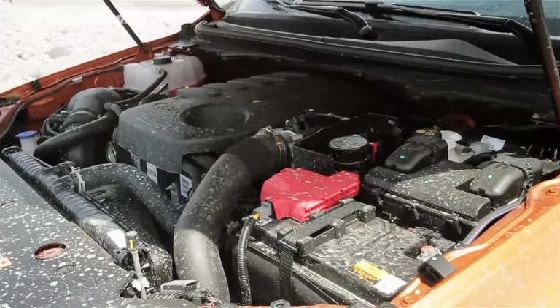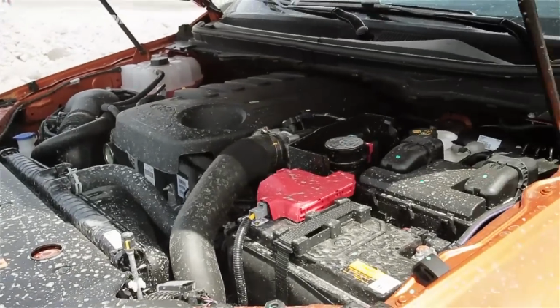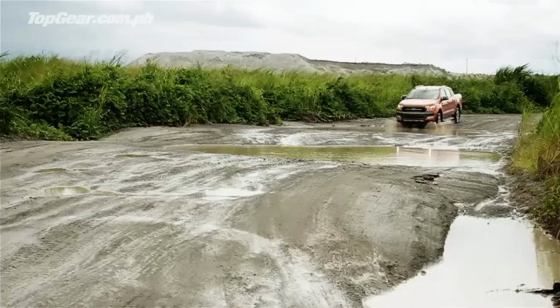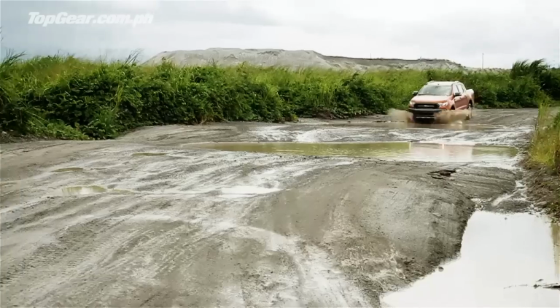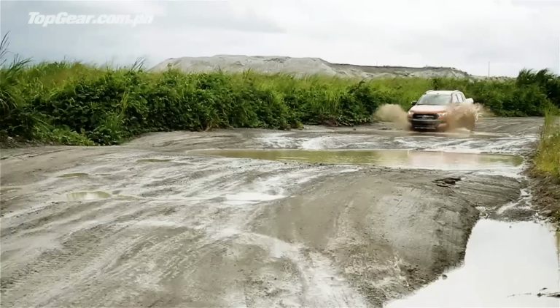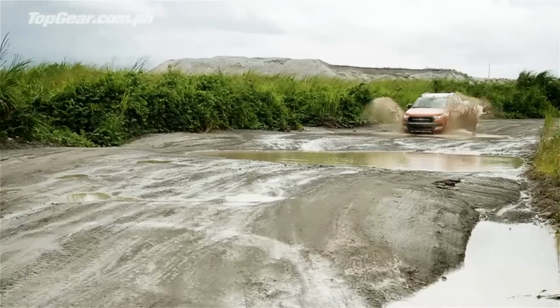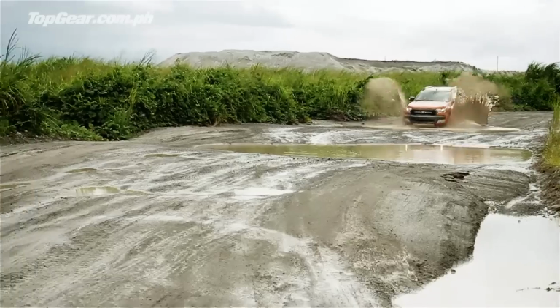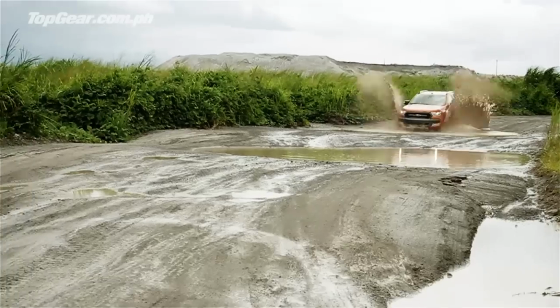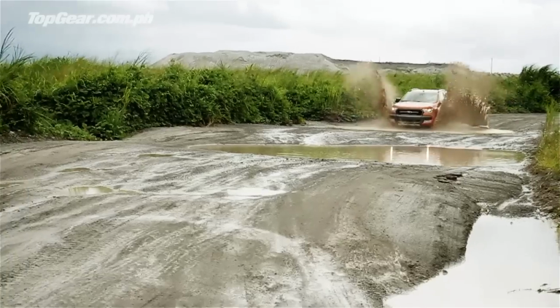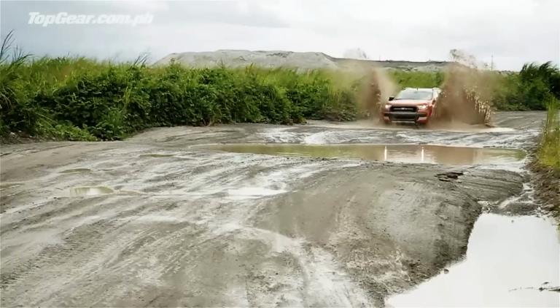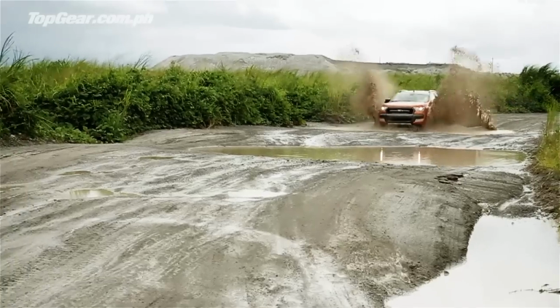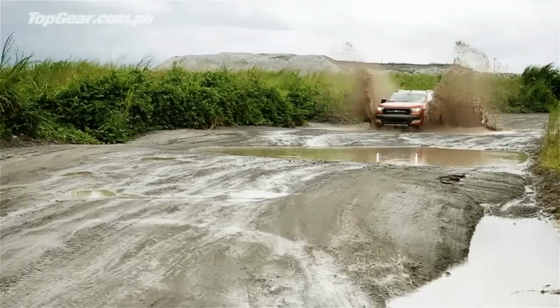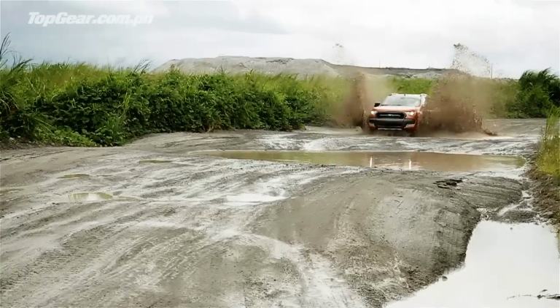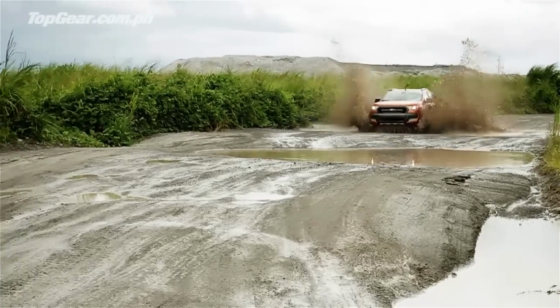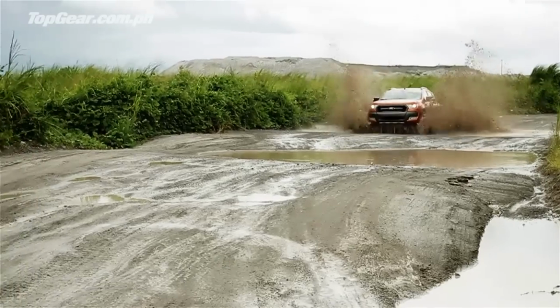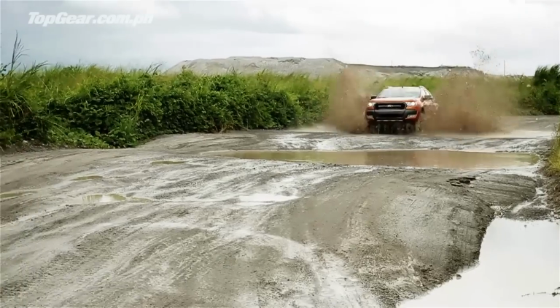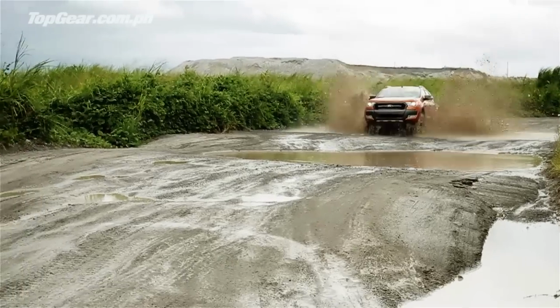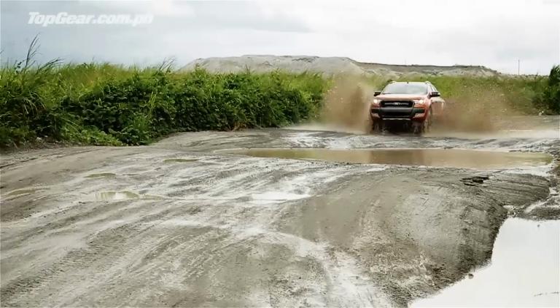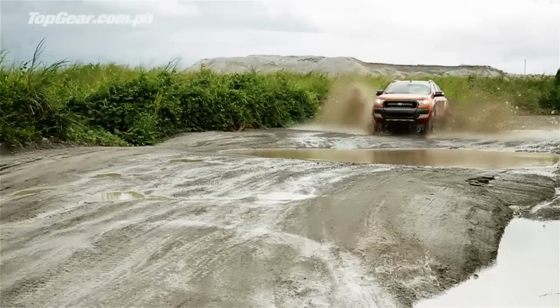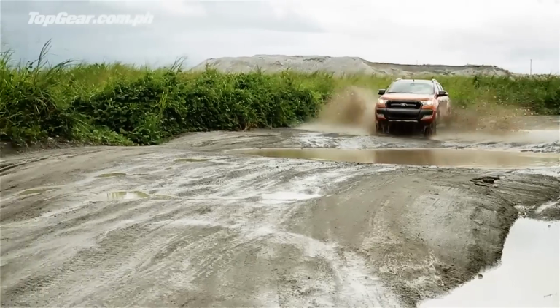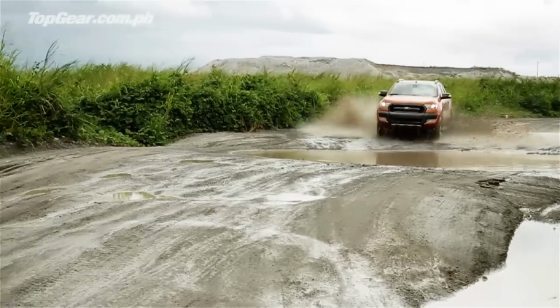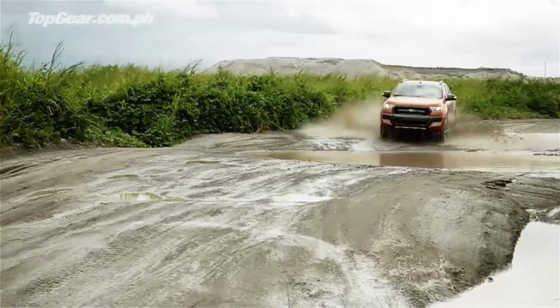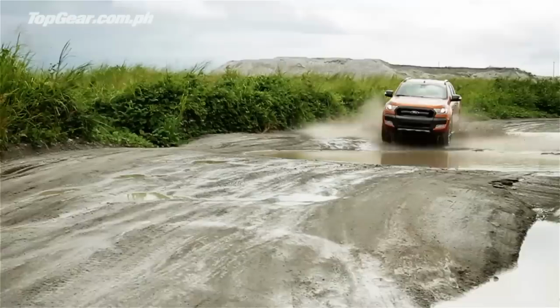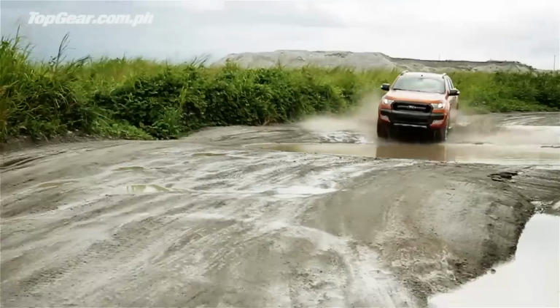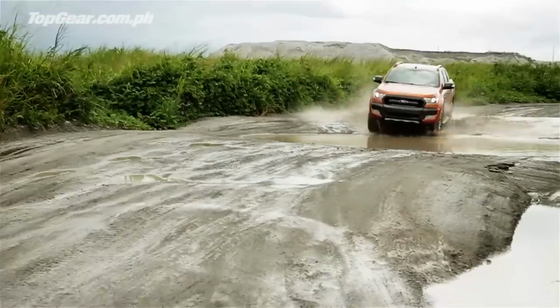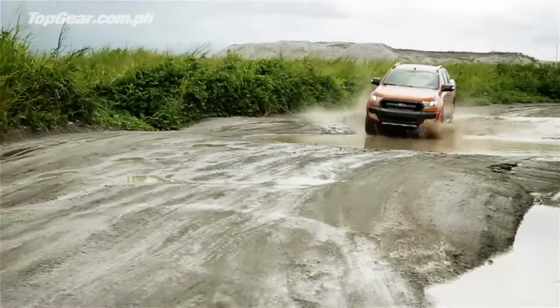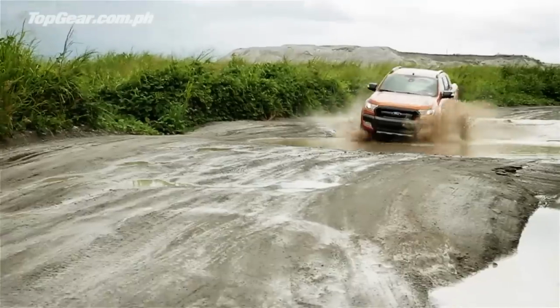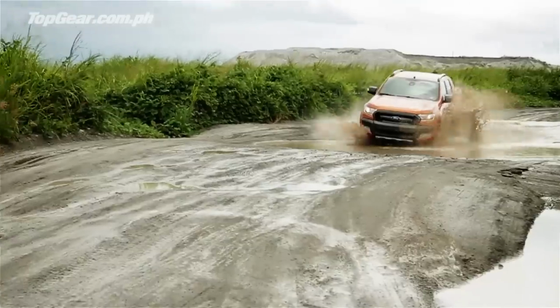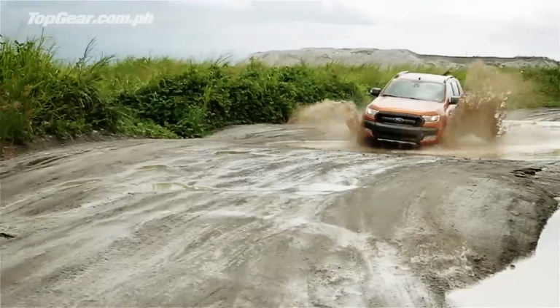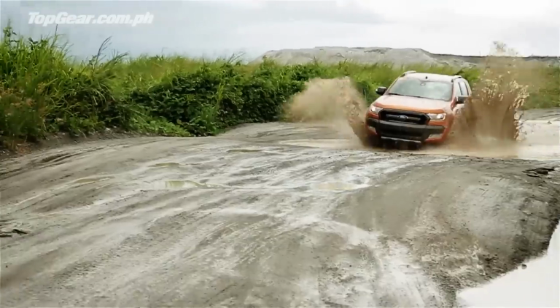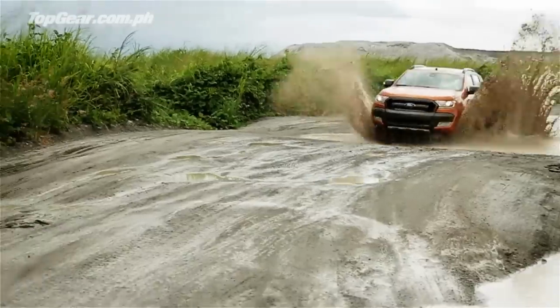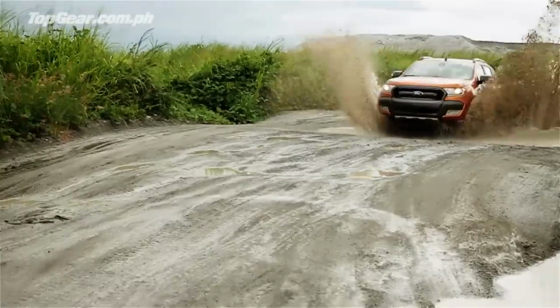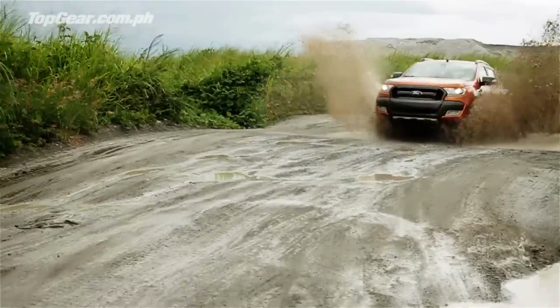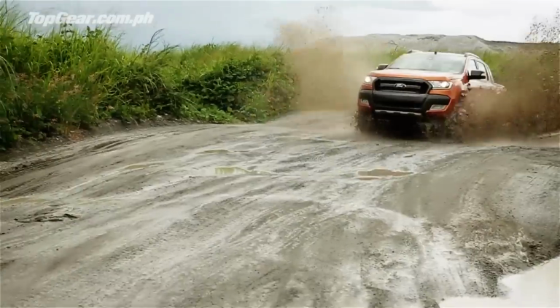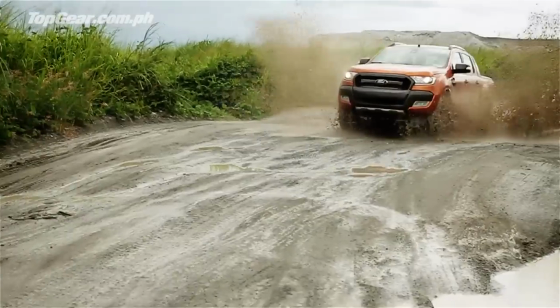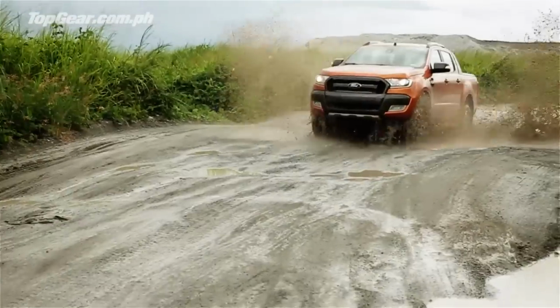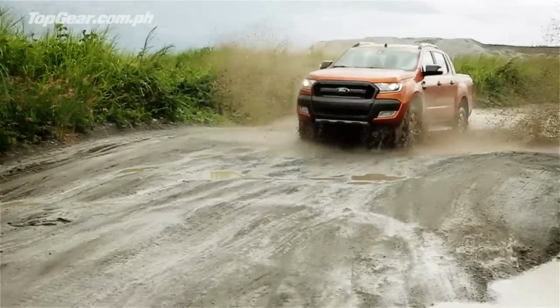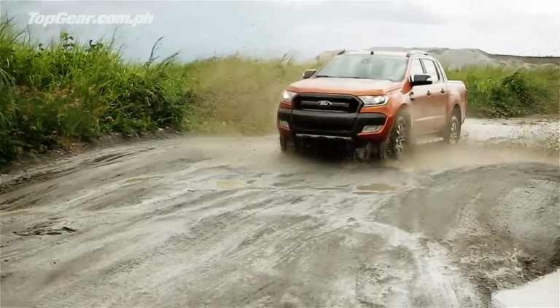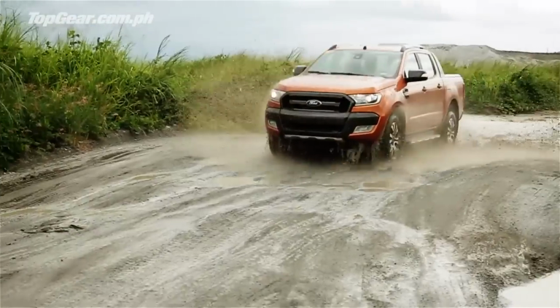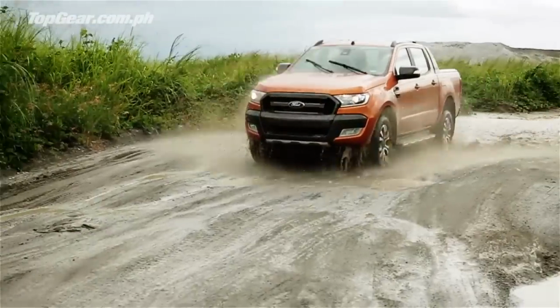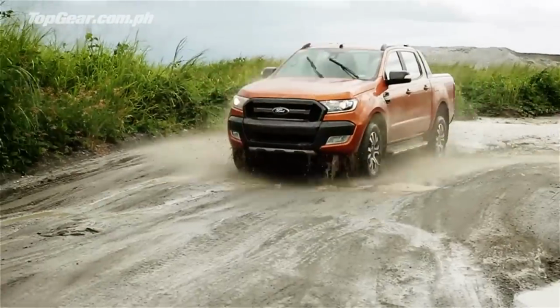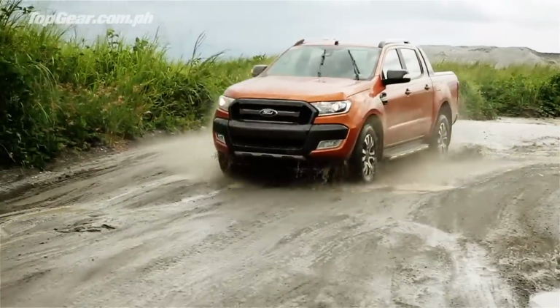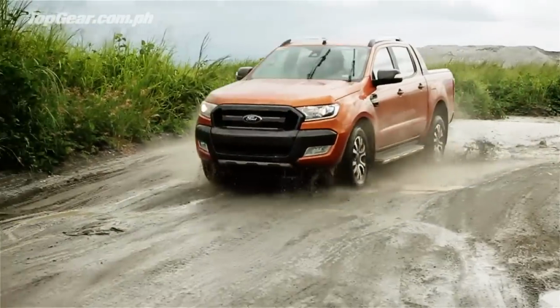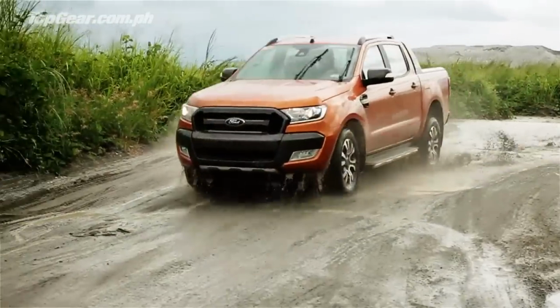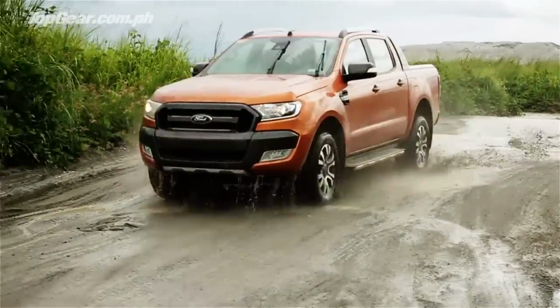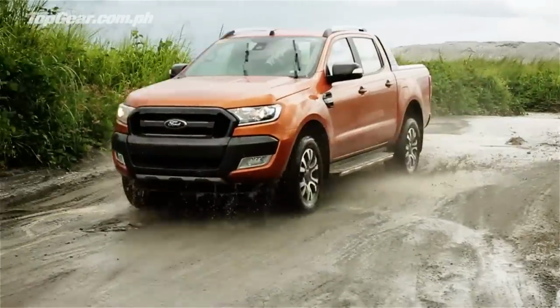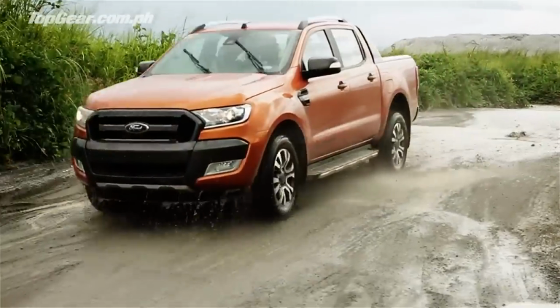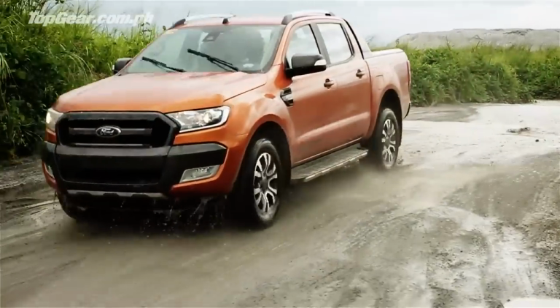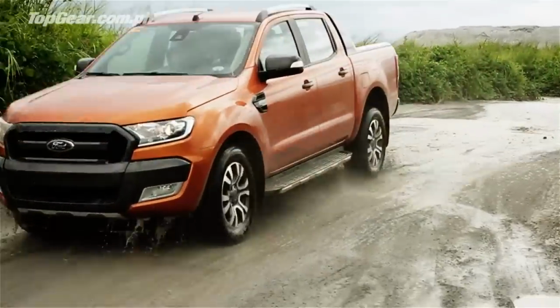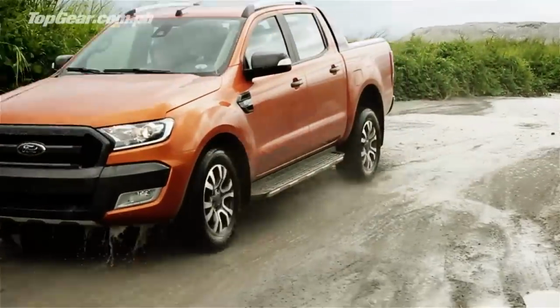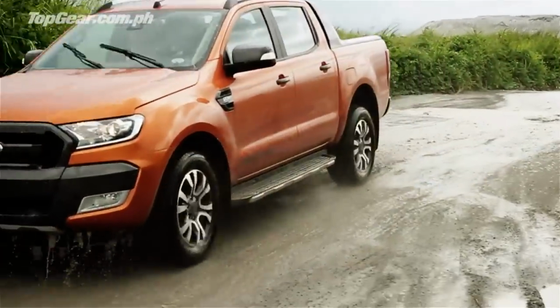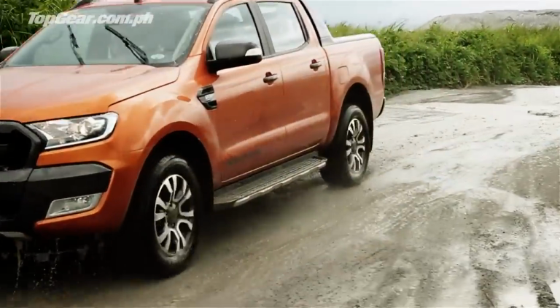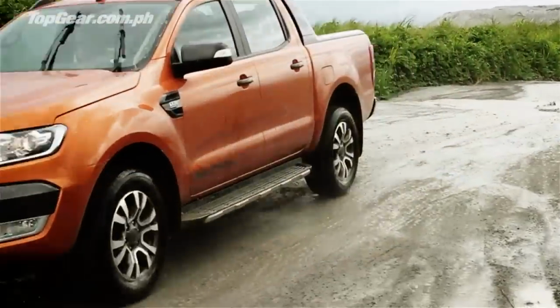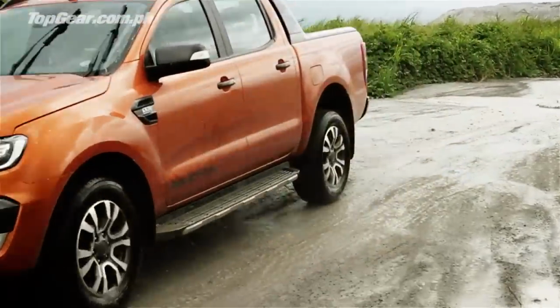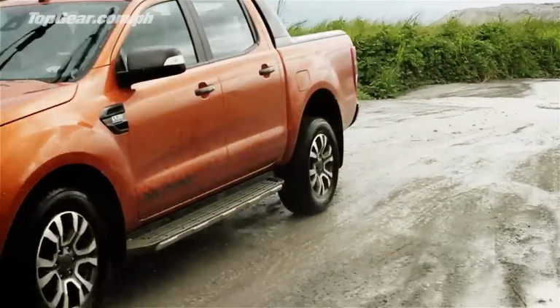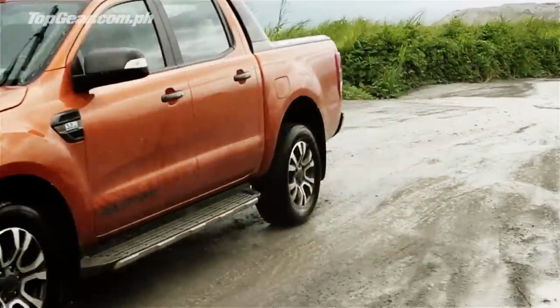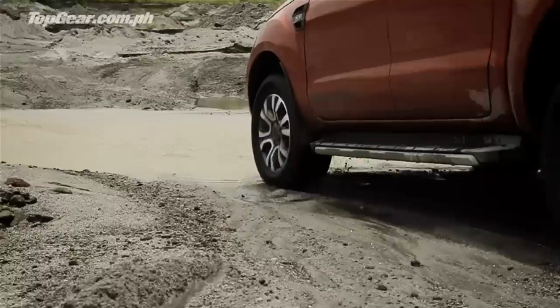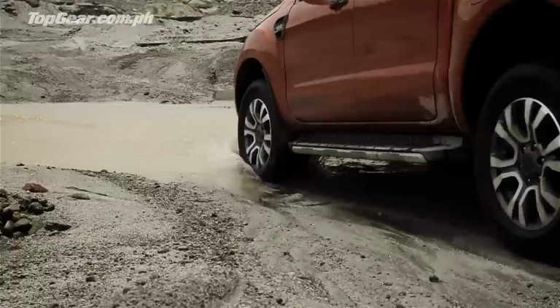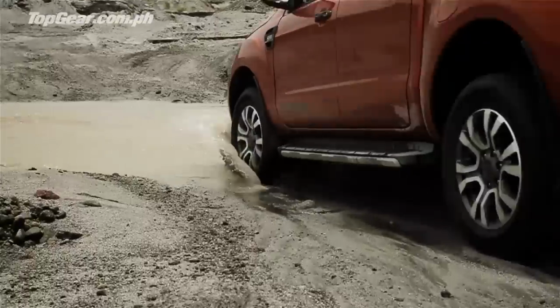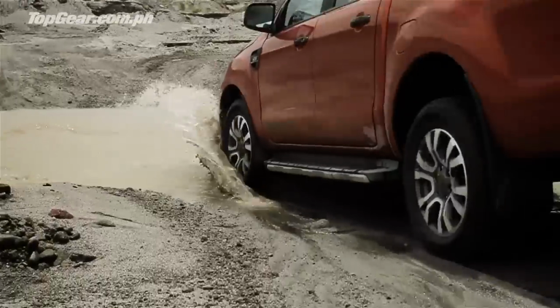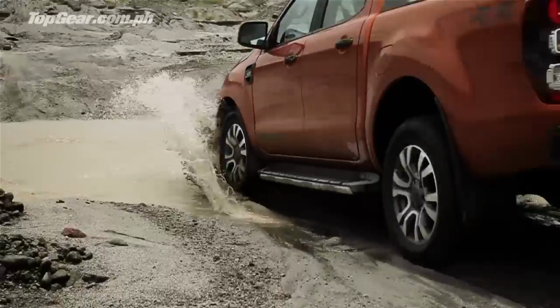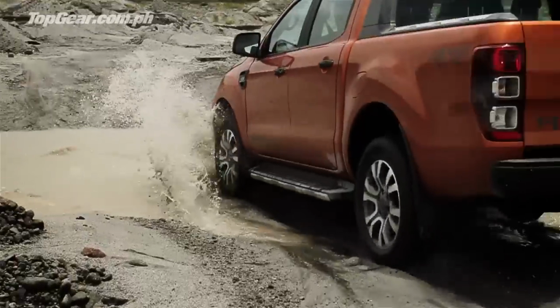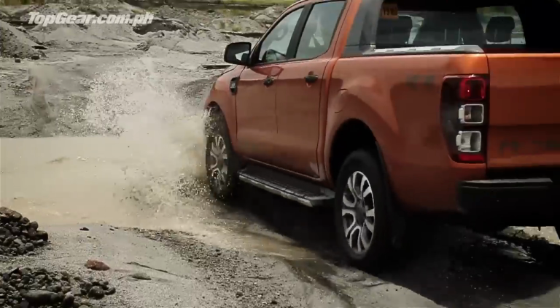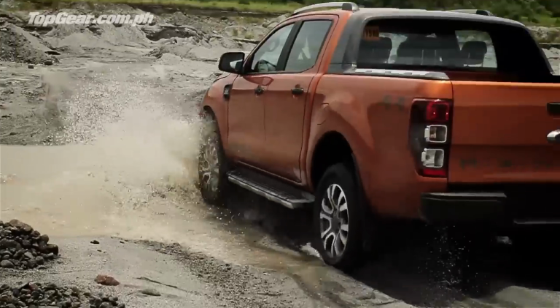To learn more about the Ford Ranger, grab the latest issue of Top Gear Philippines. This is one of our cover cars.